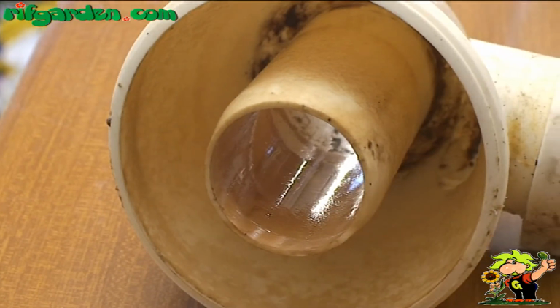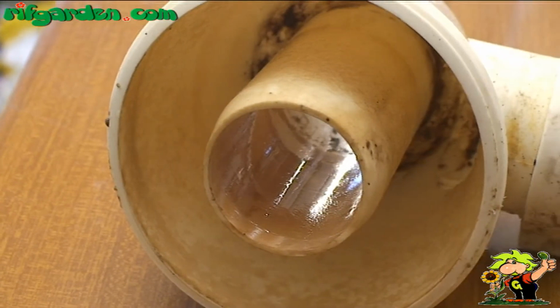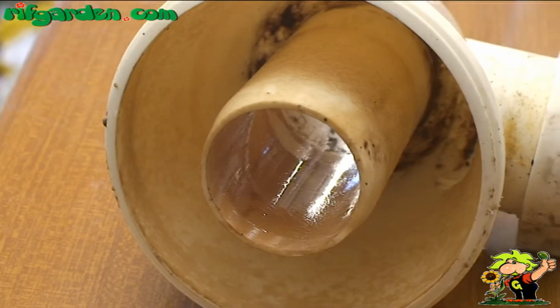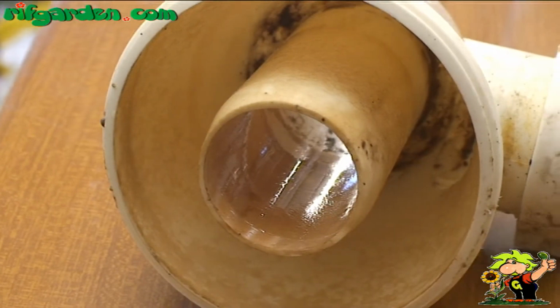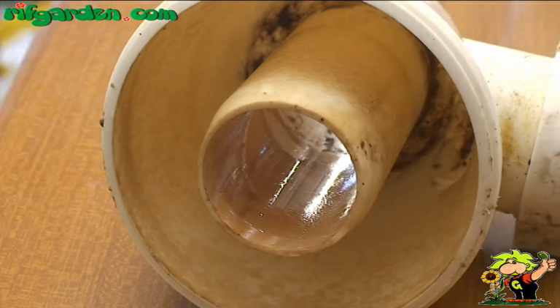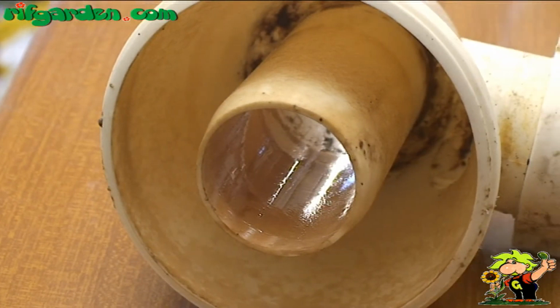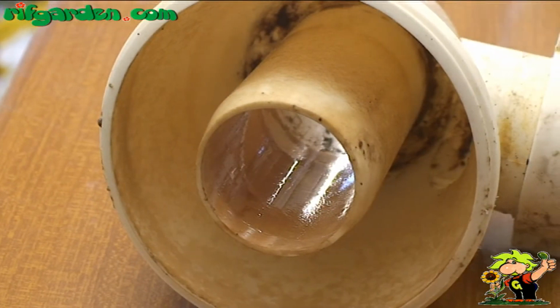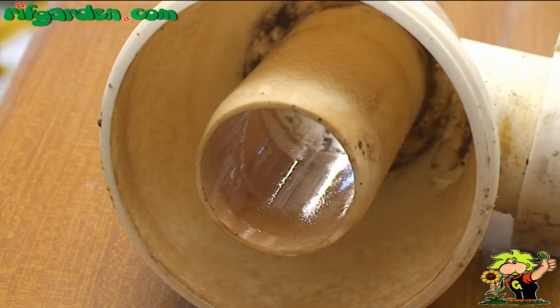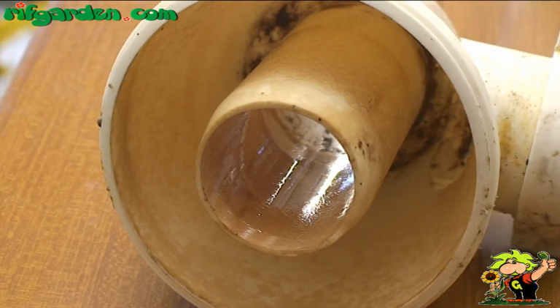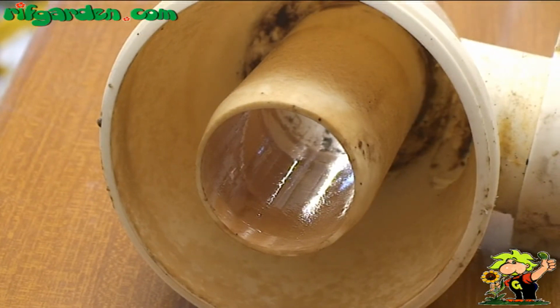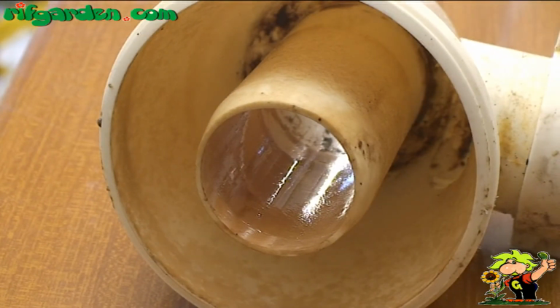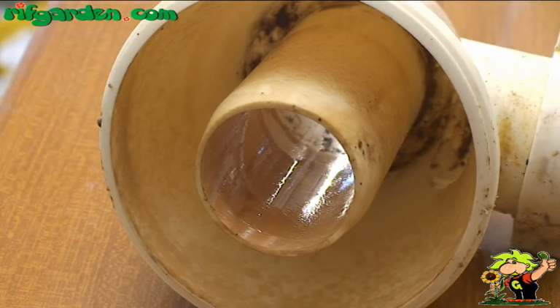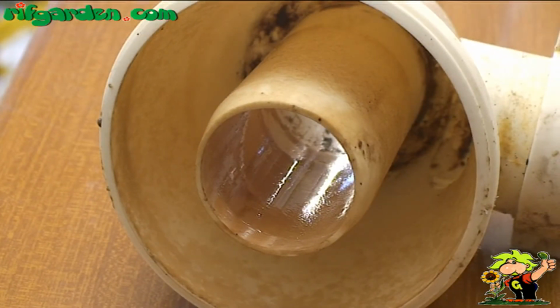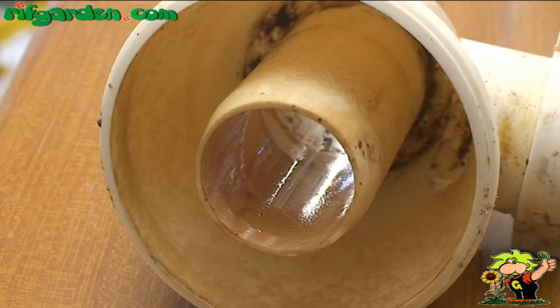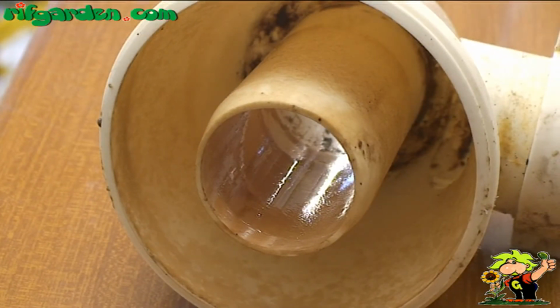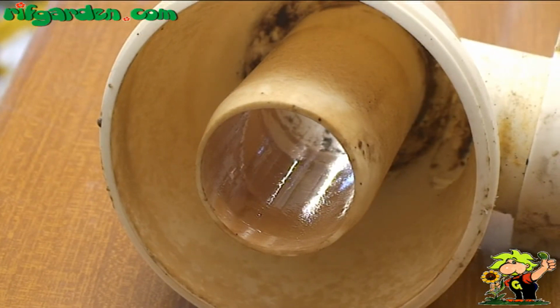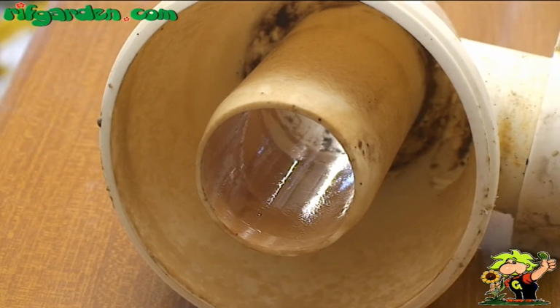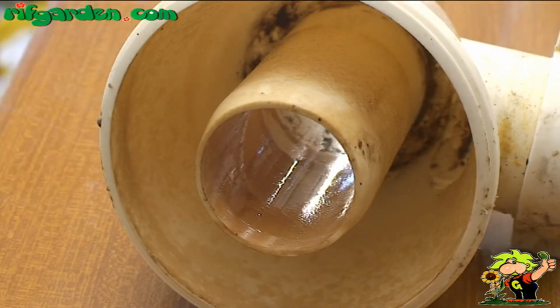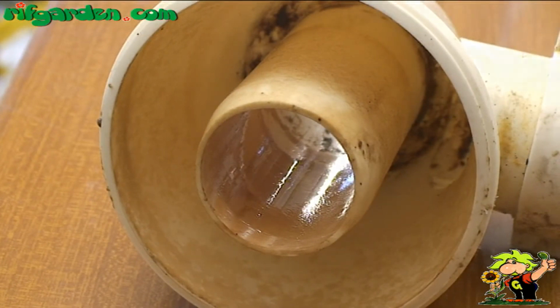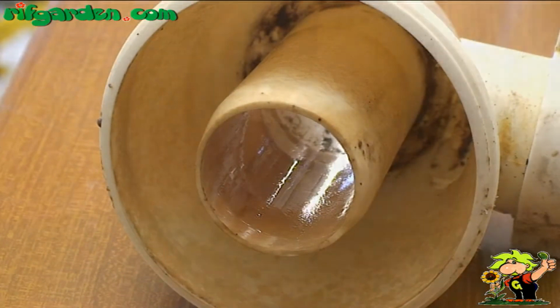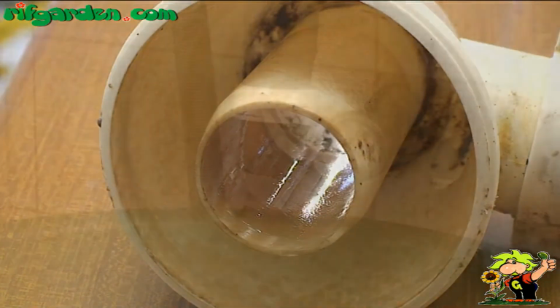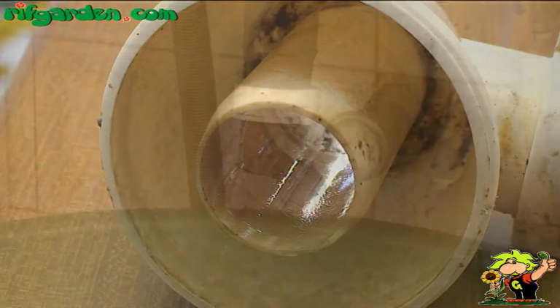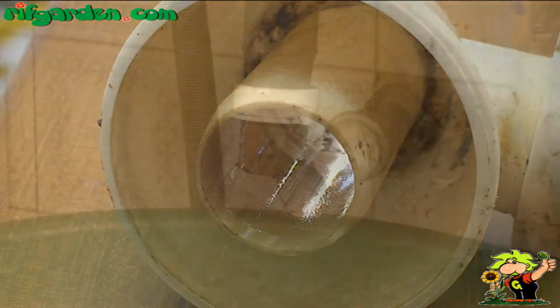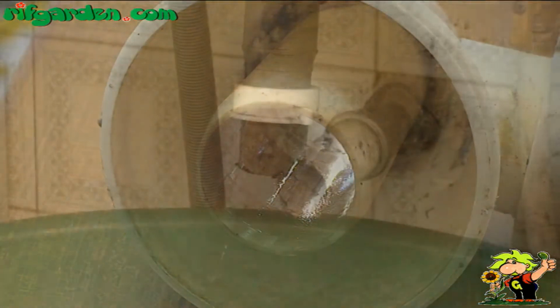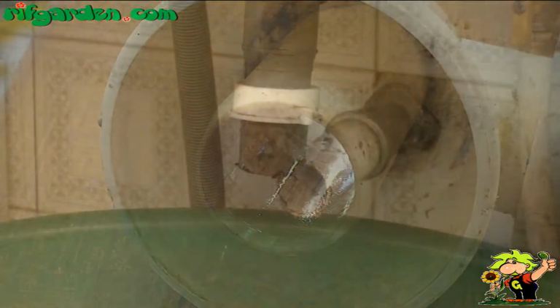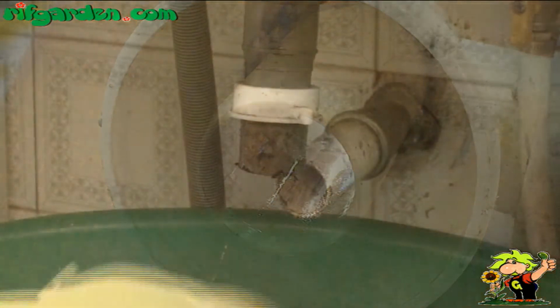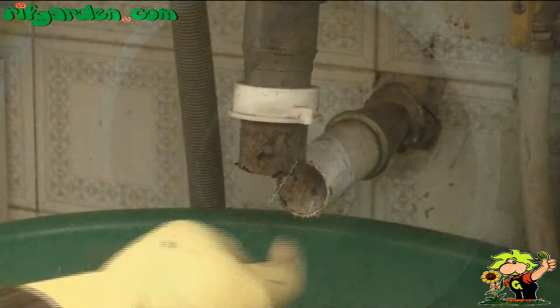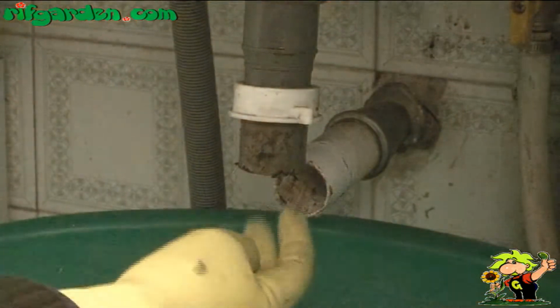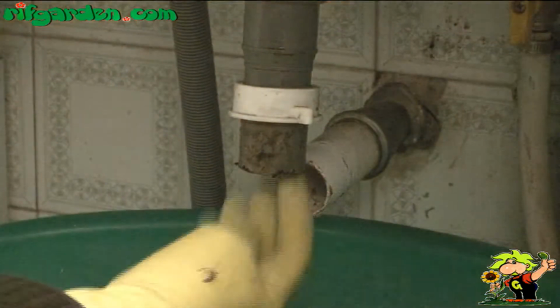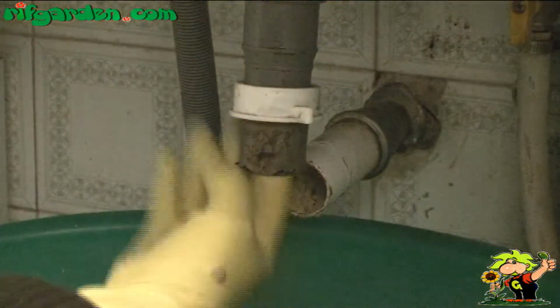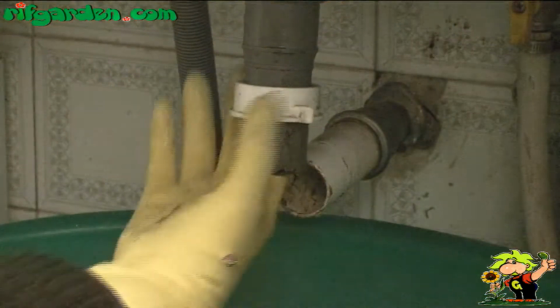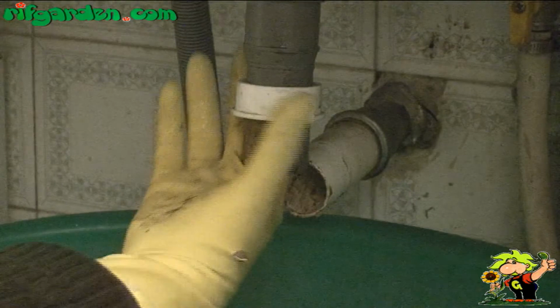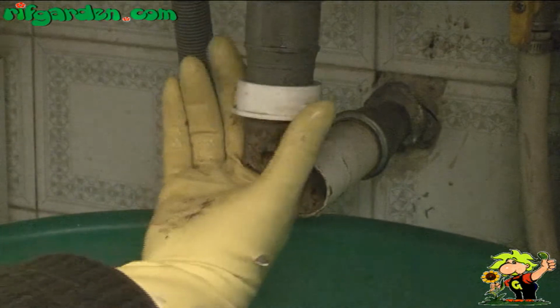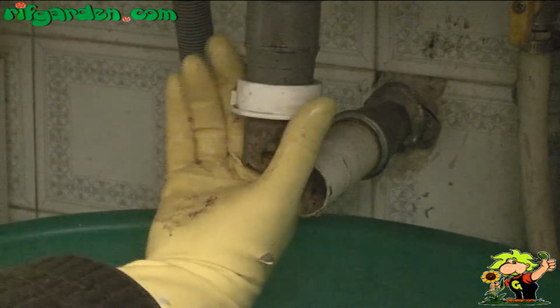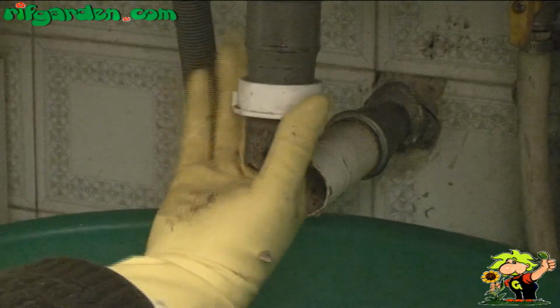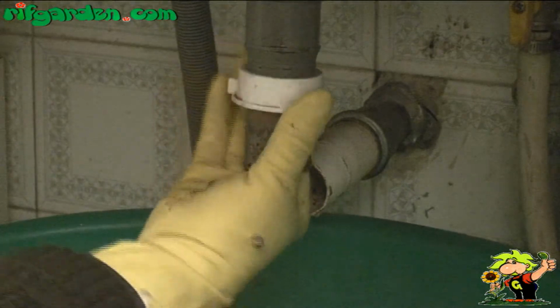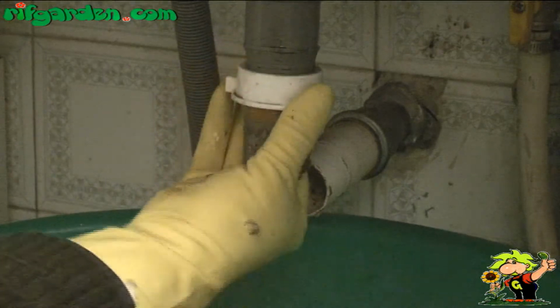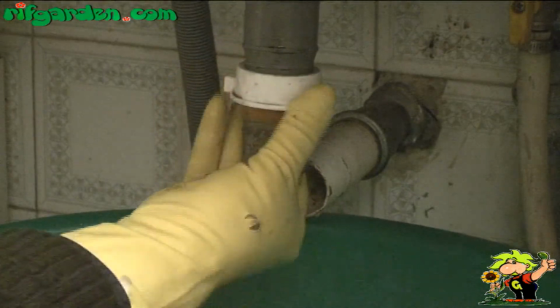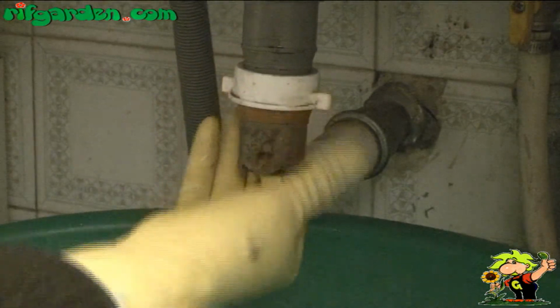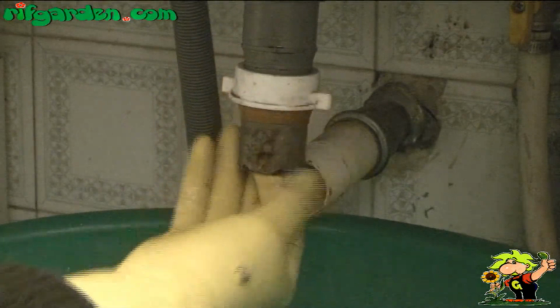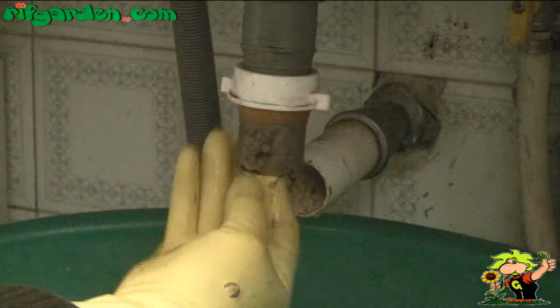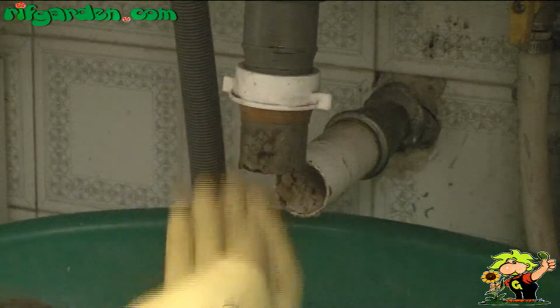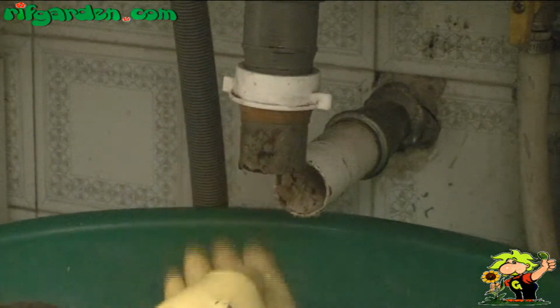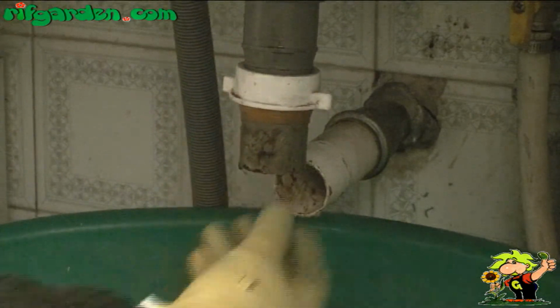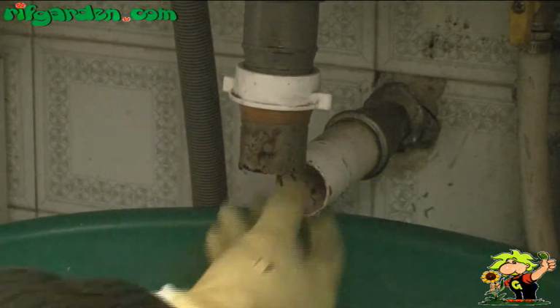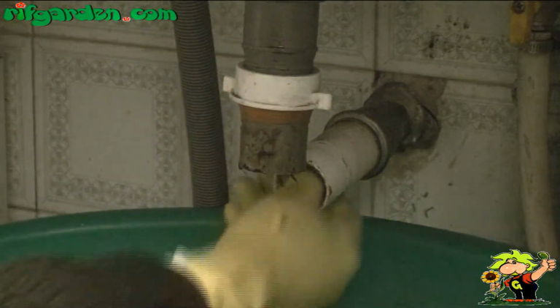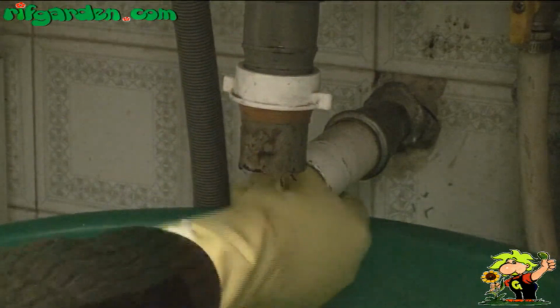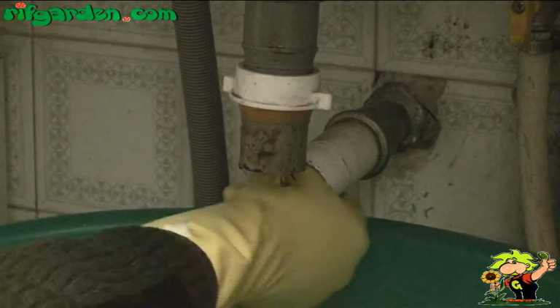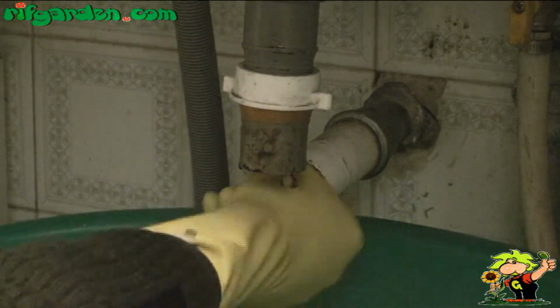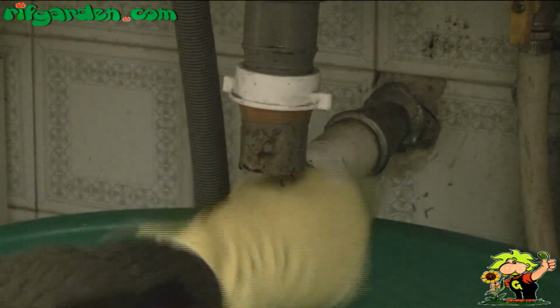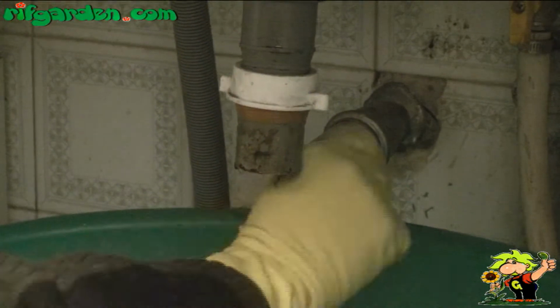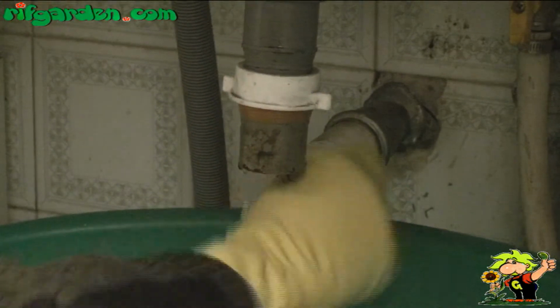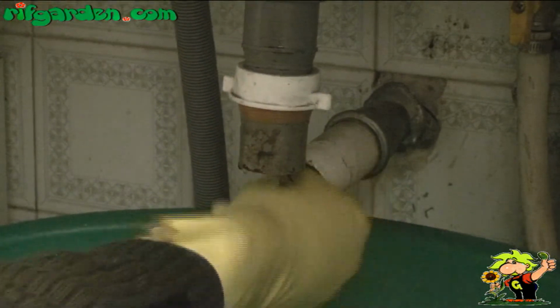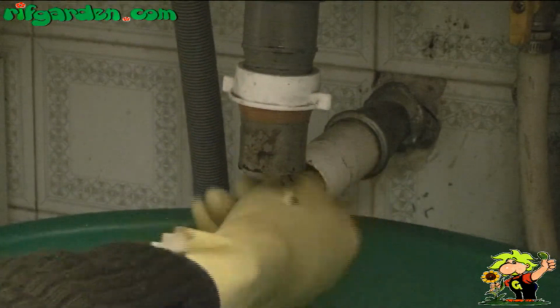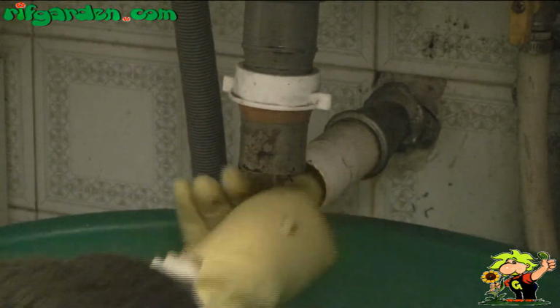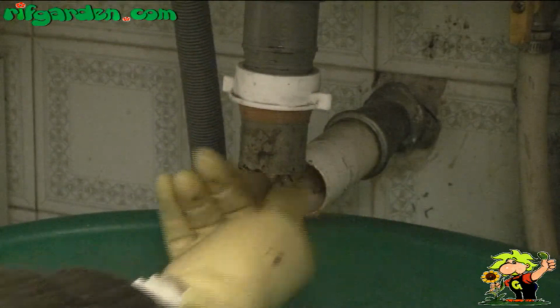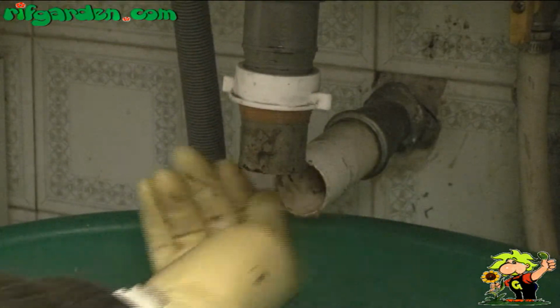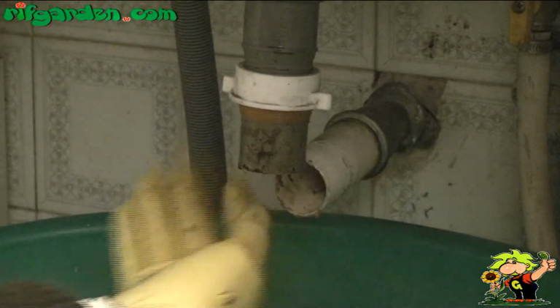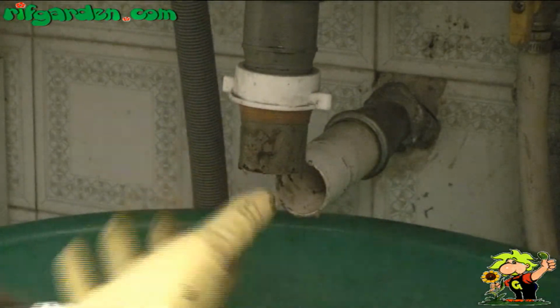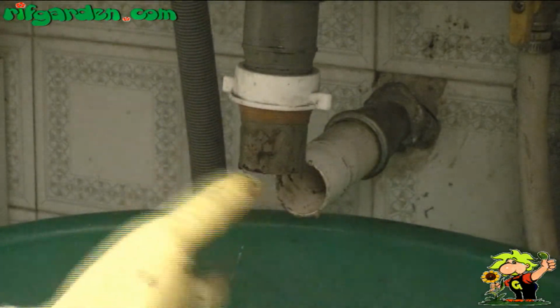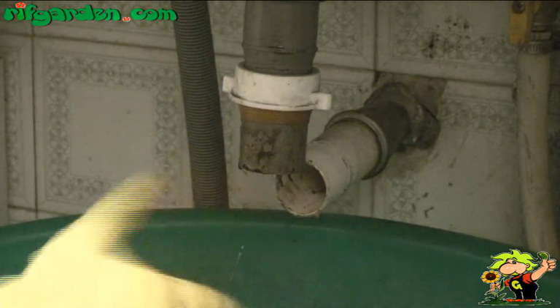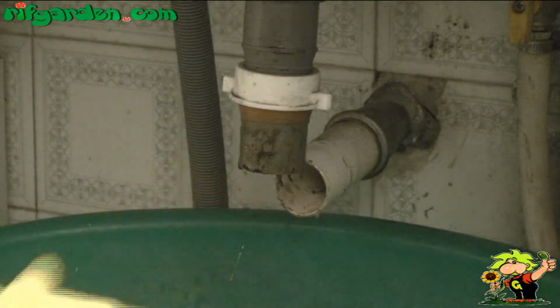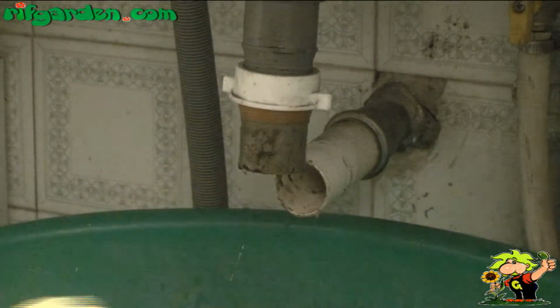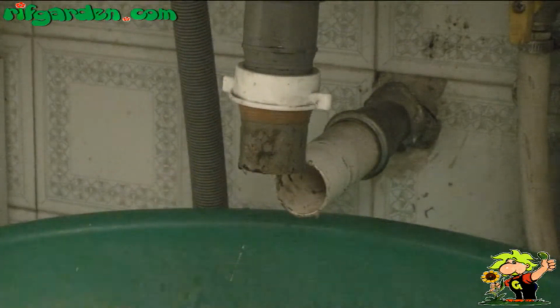With your fingers, check that the drain and the tube are clean, and if necessary remove anything that is still preventing discharge.